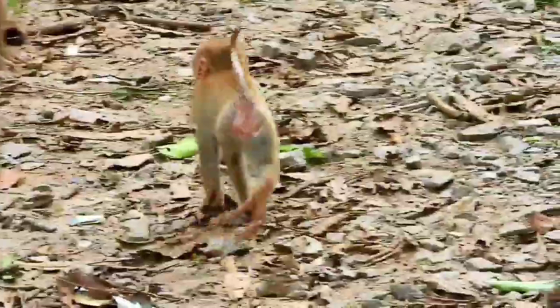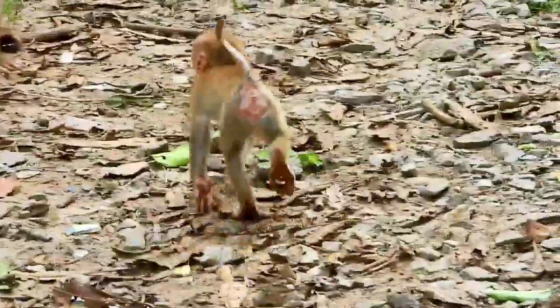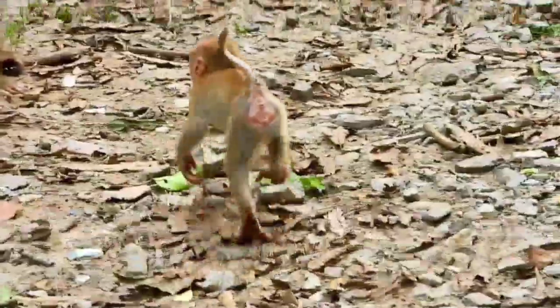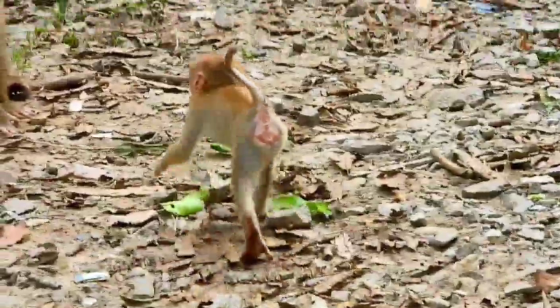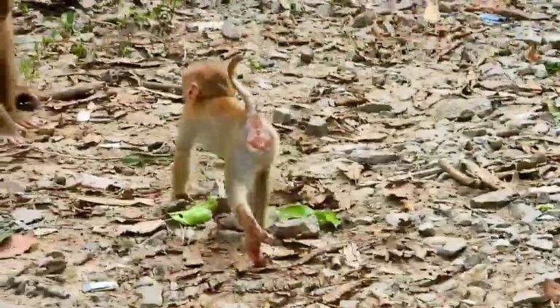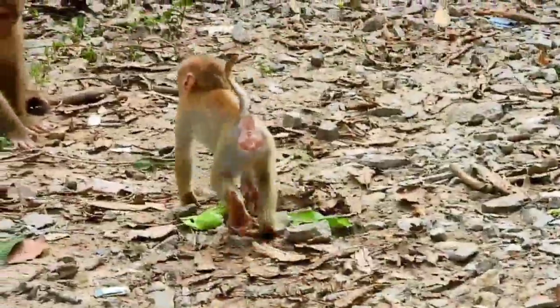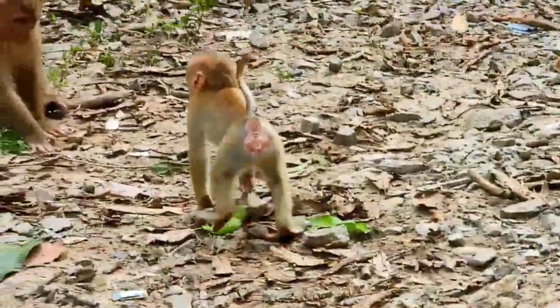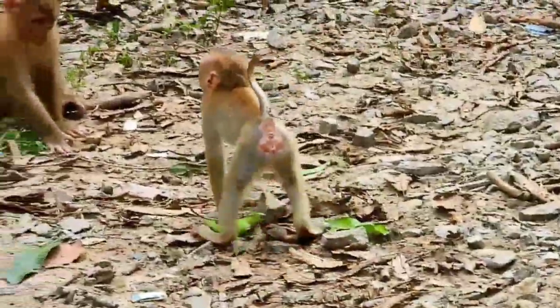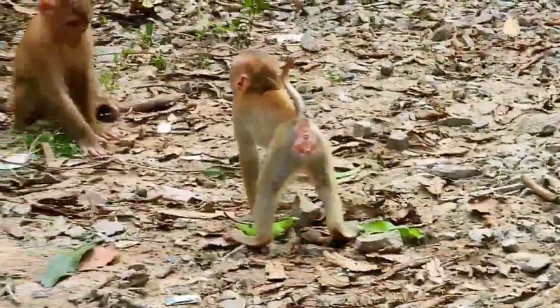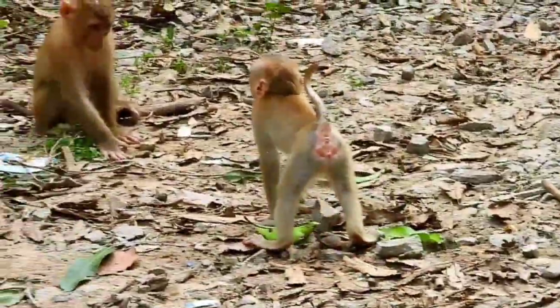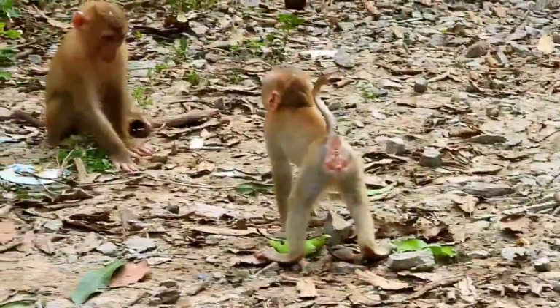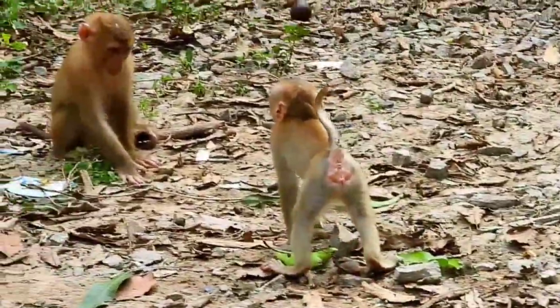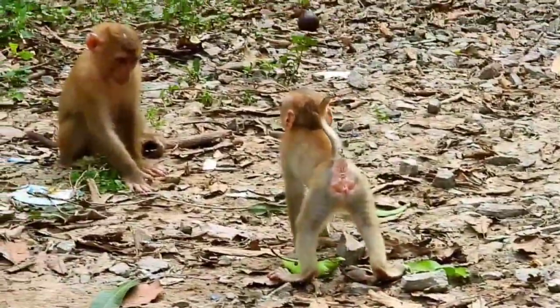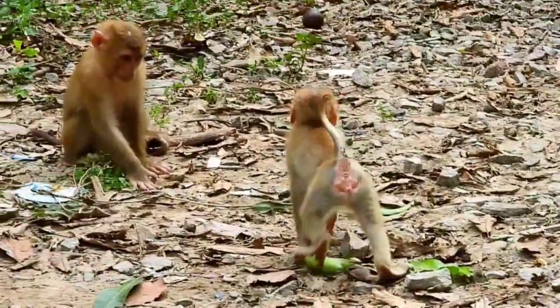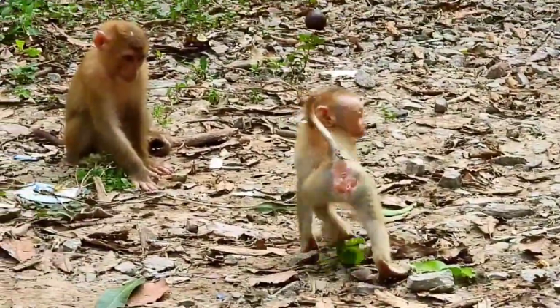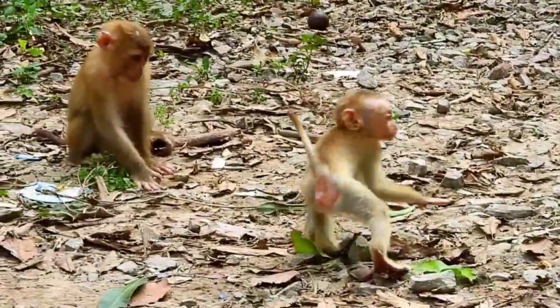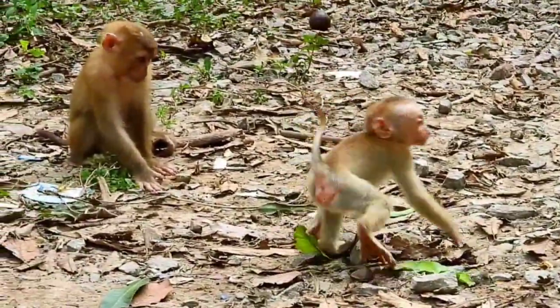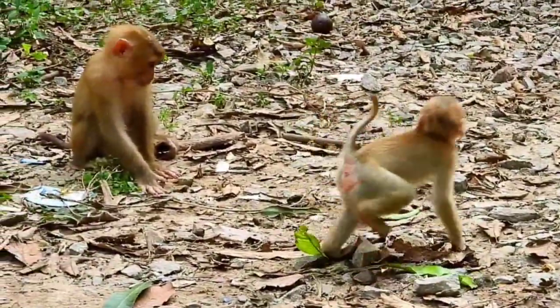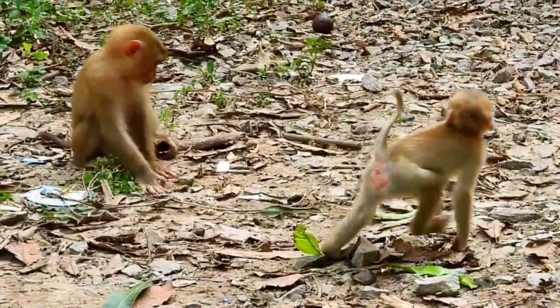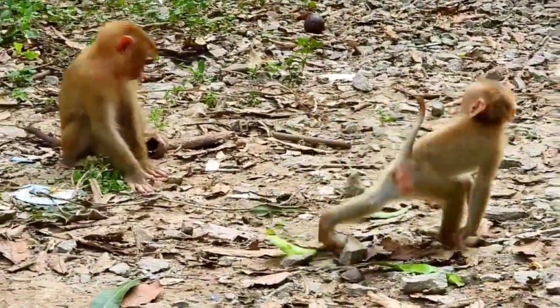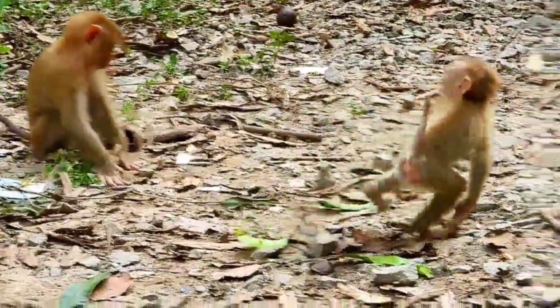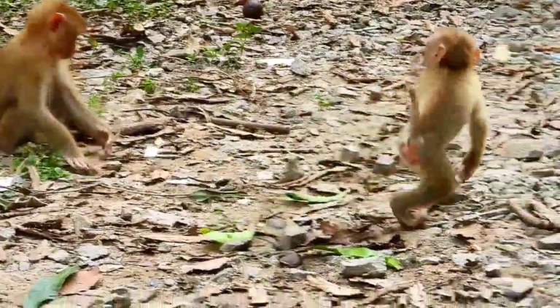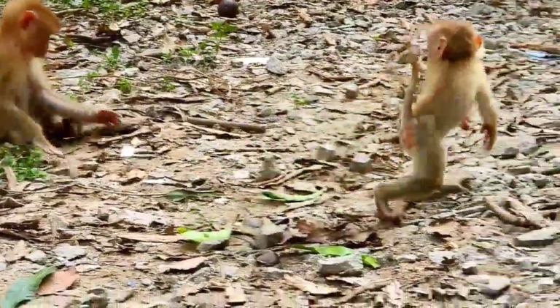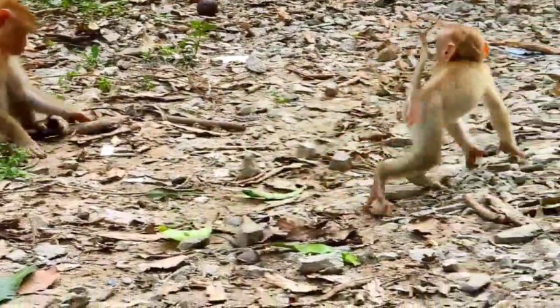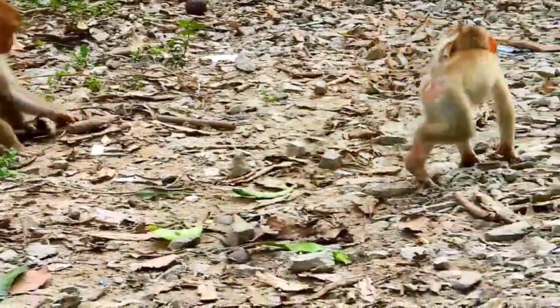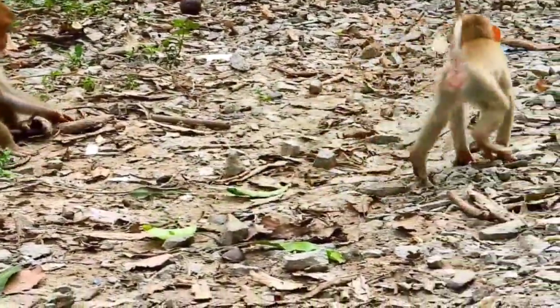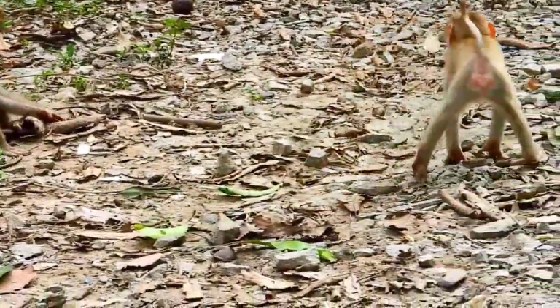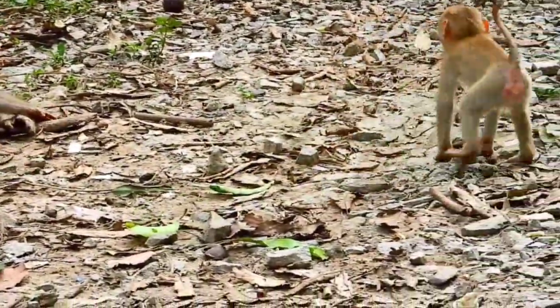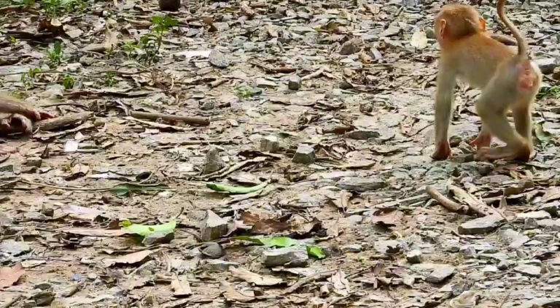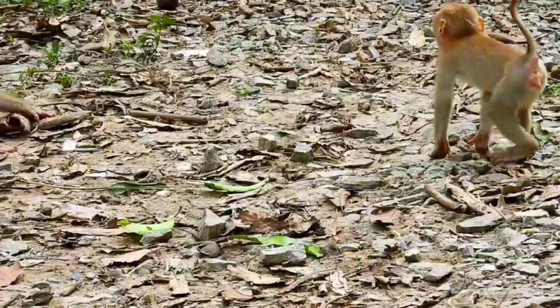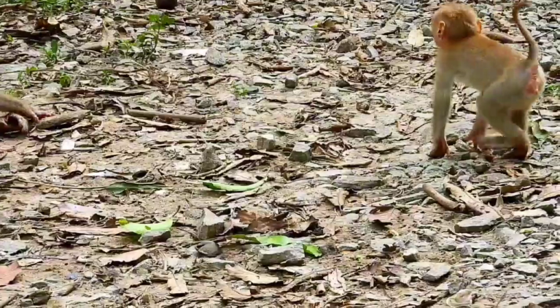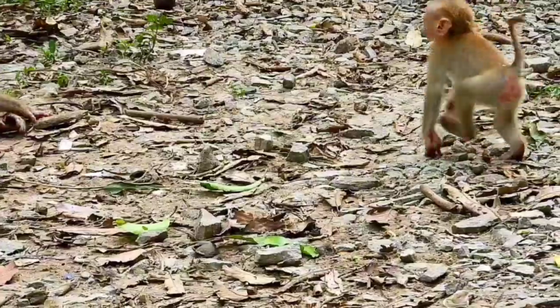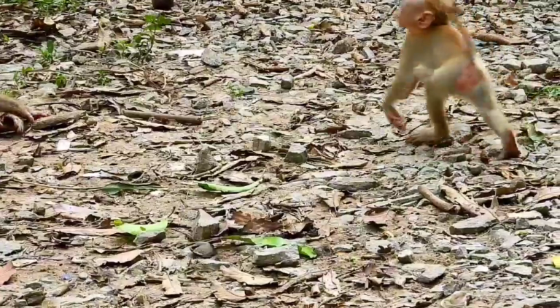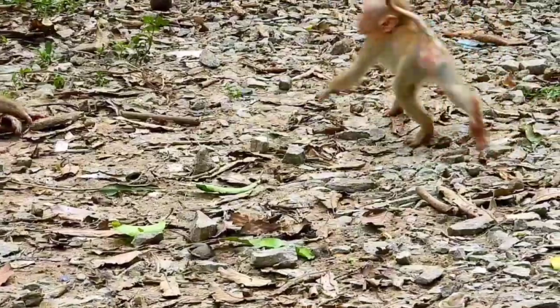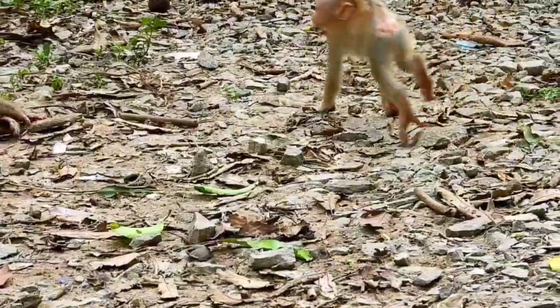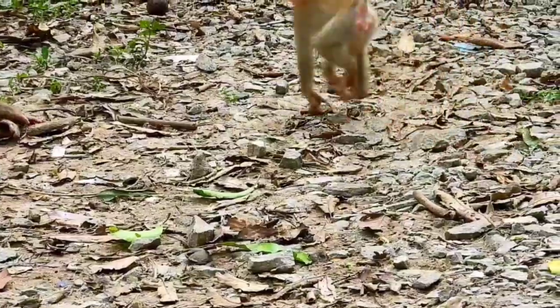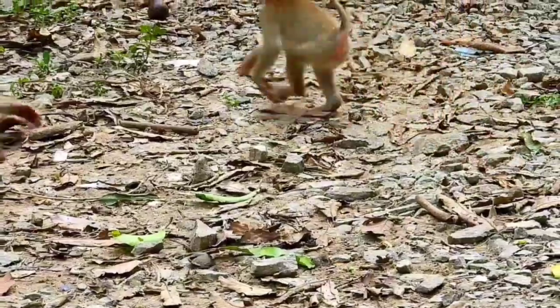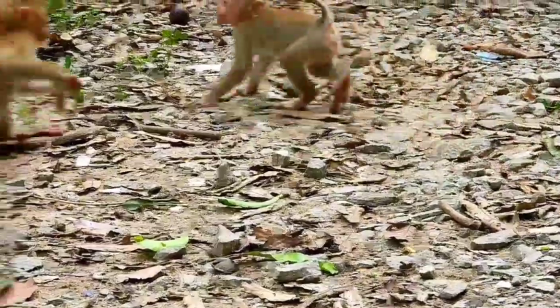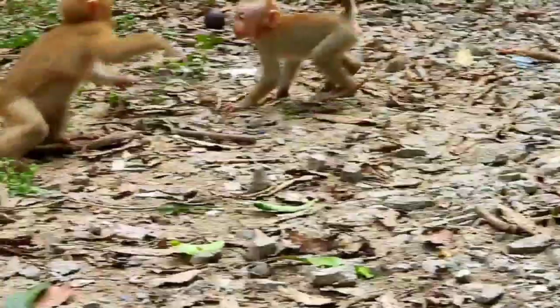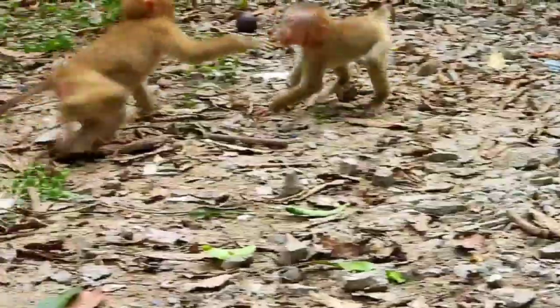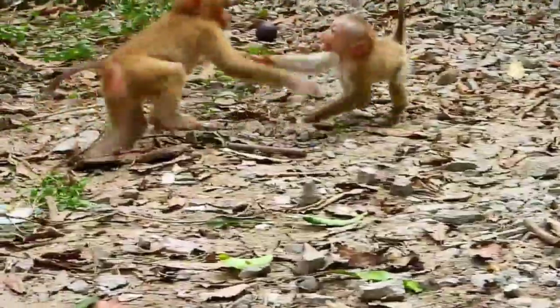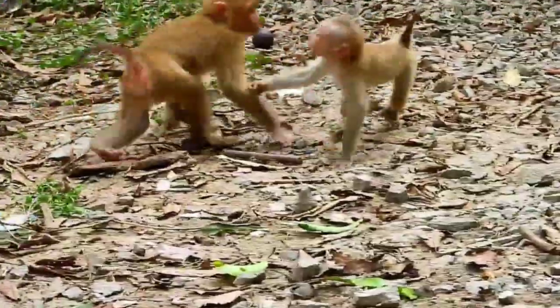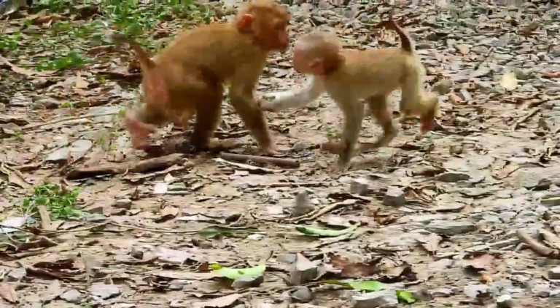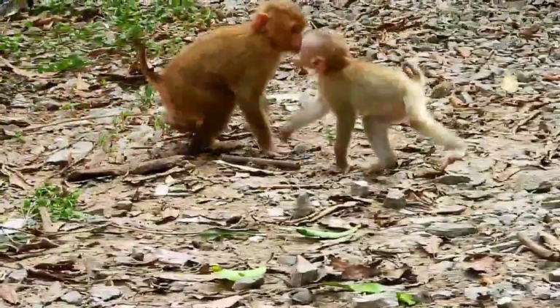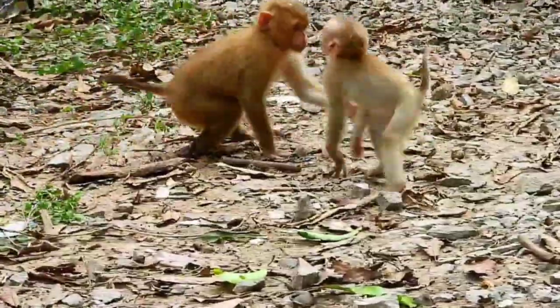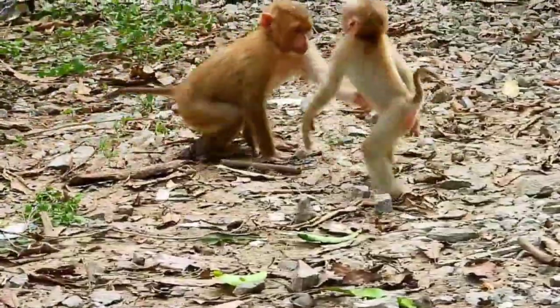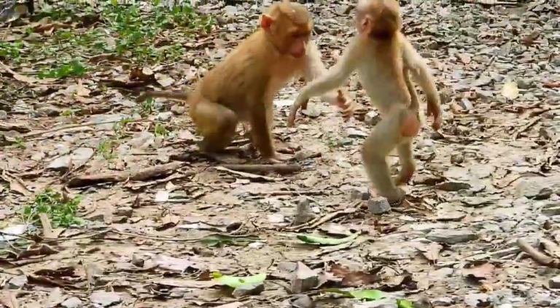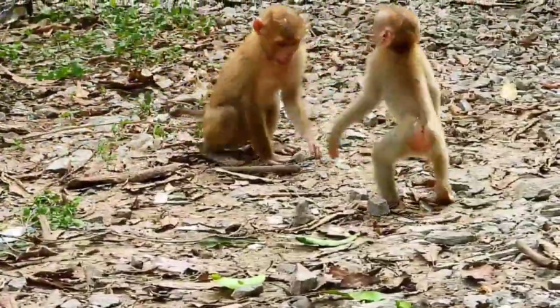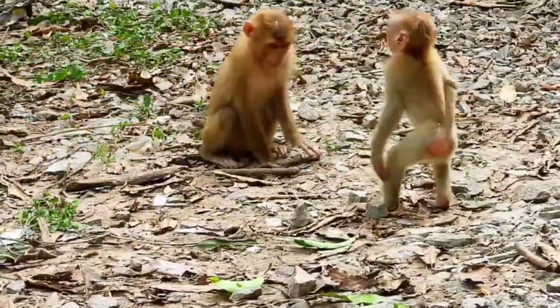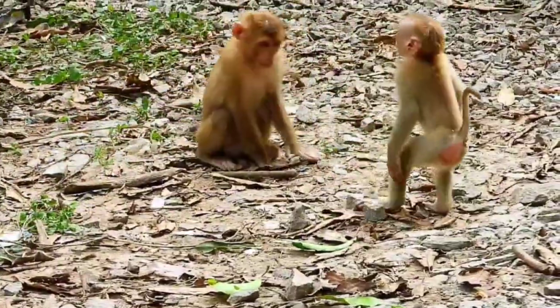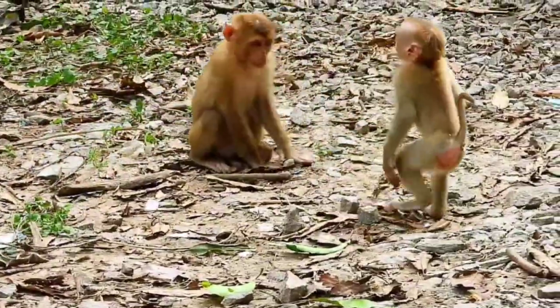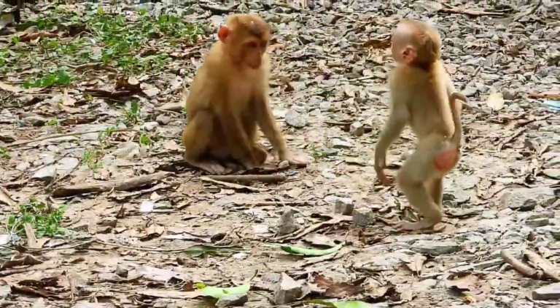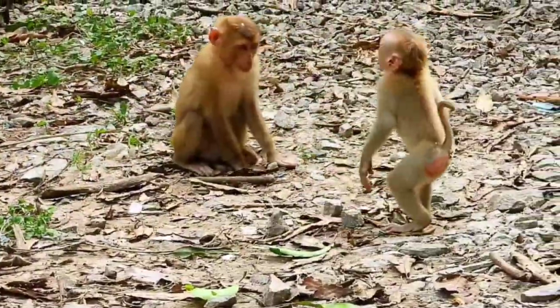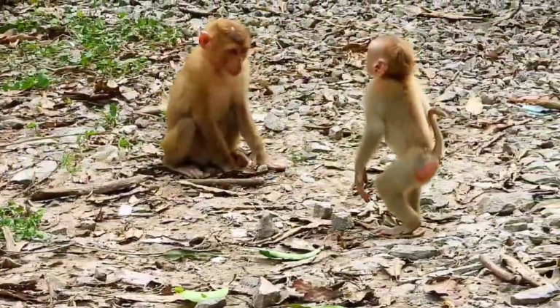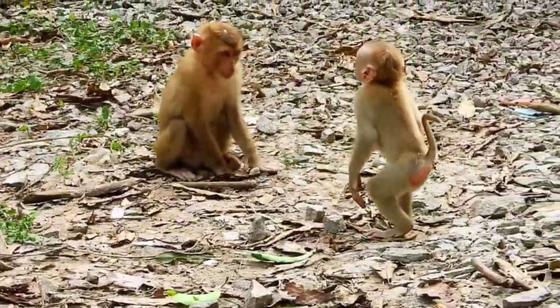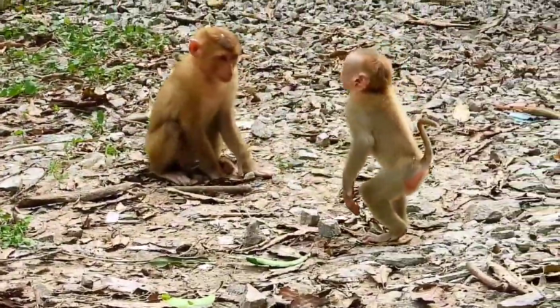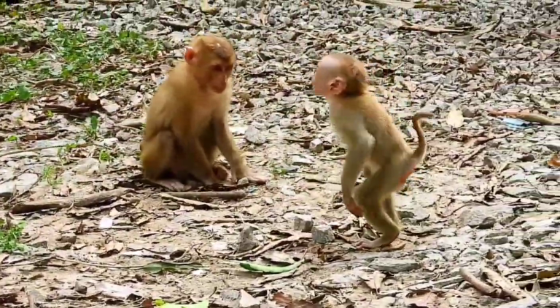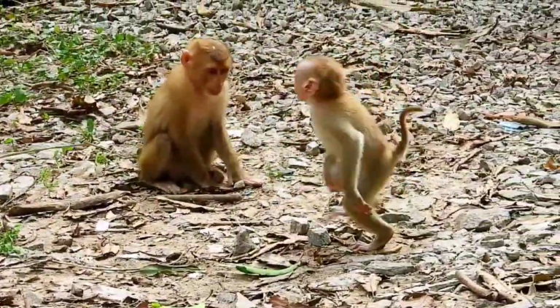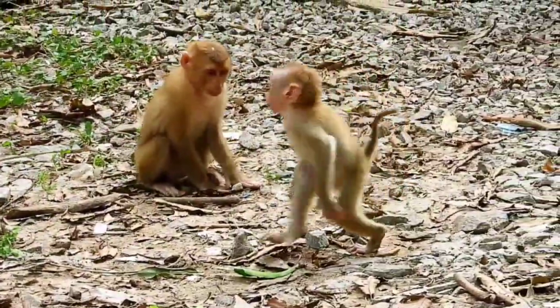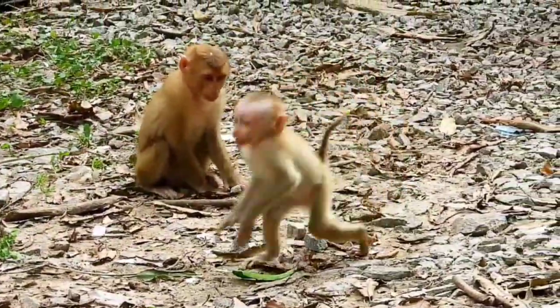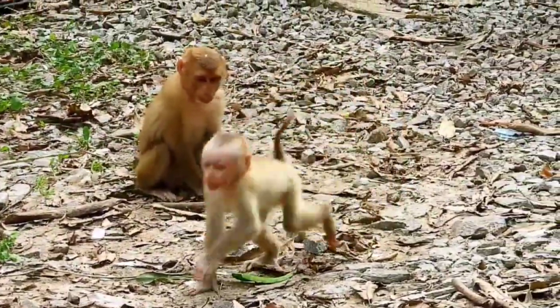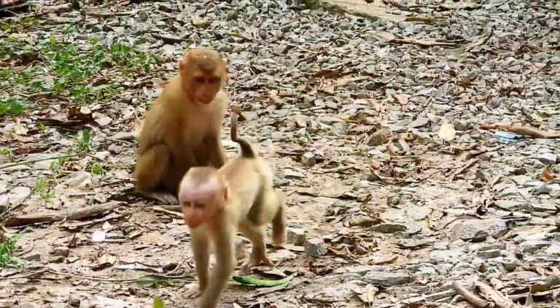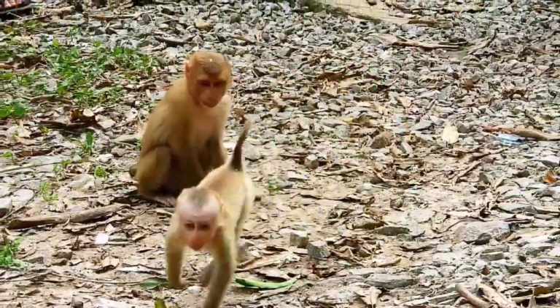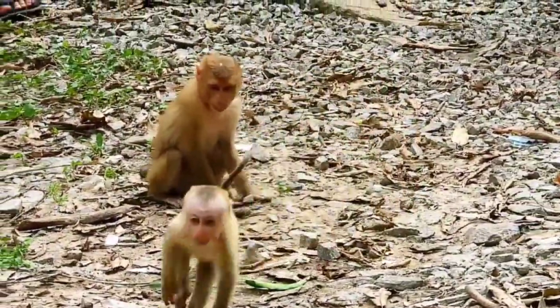Oh! Hey, come on. Hey, come on. Hey, come on. Hey, do it.